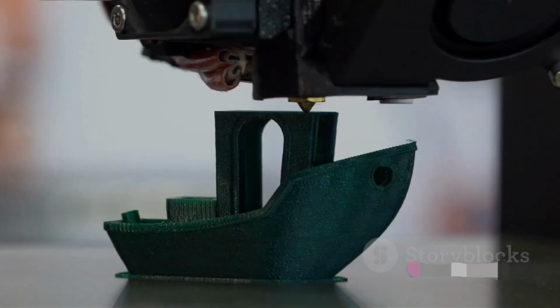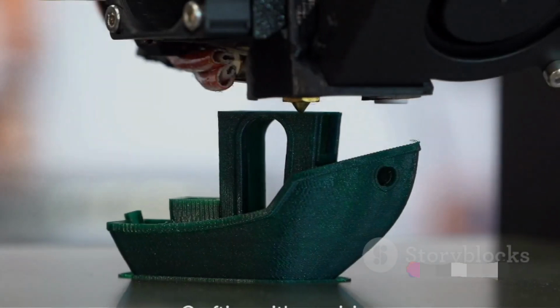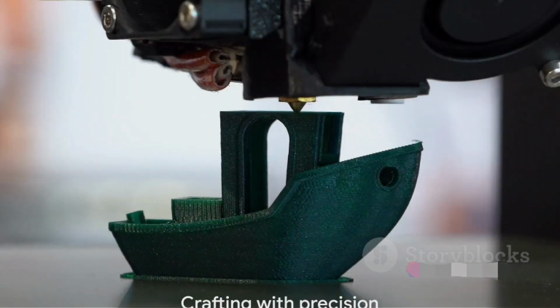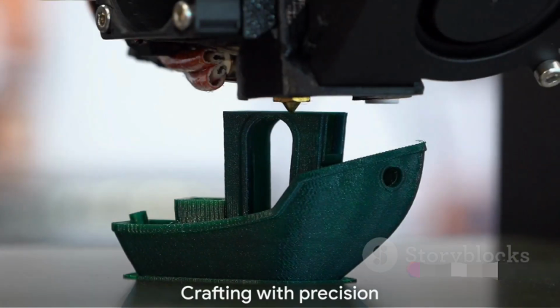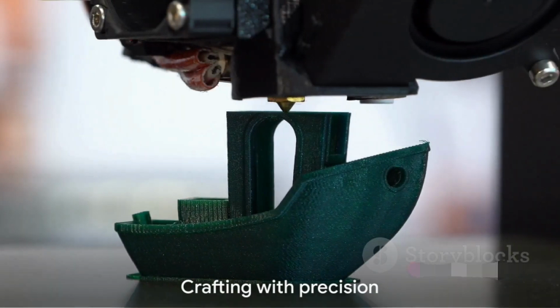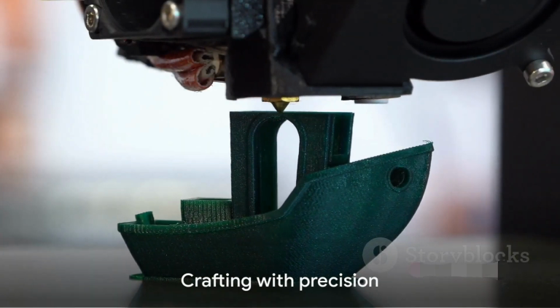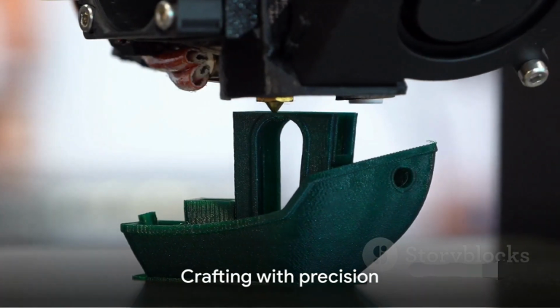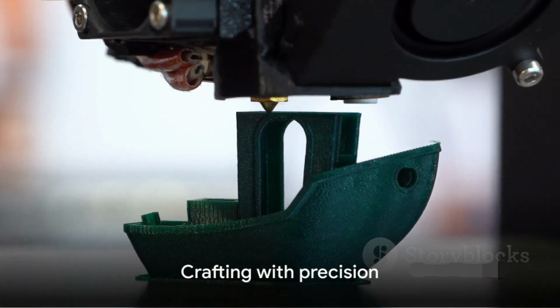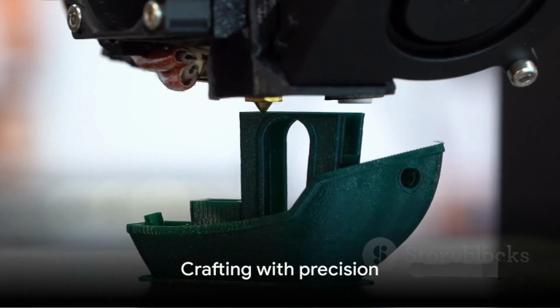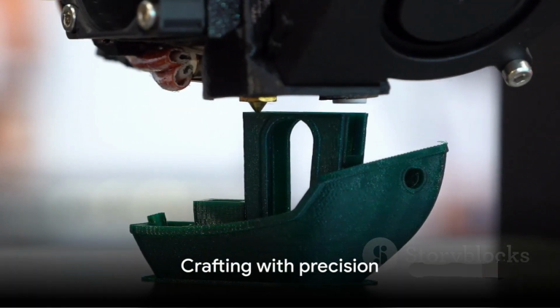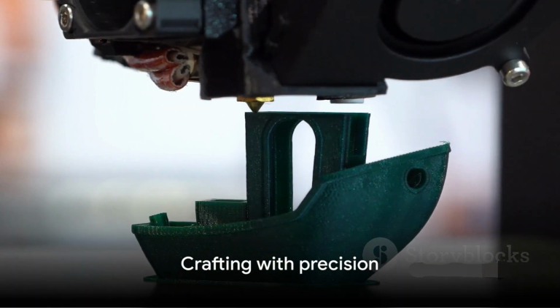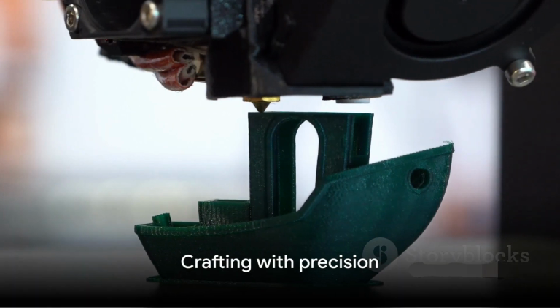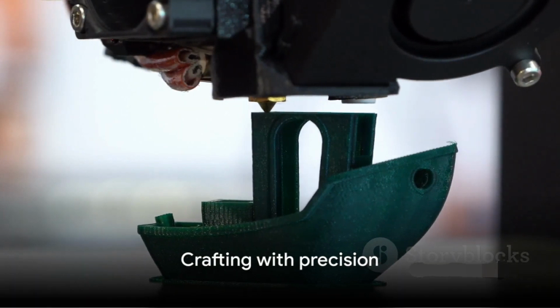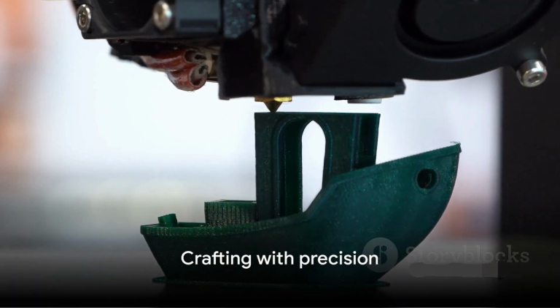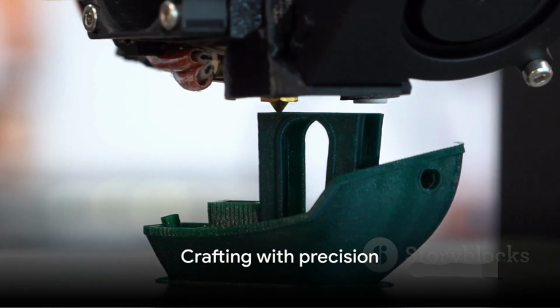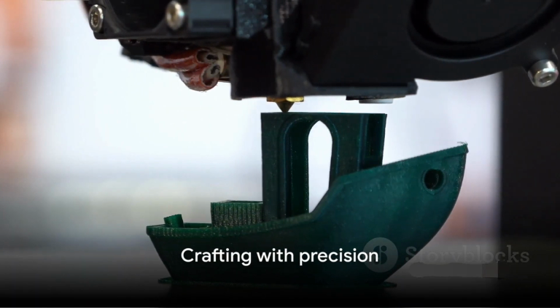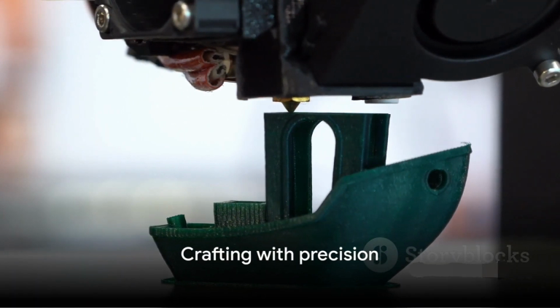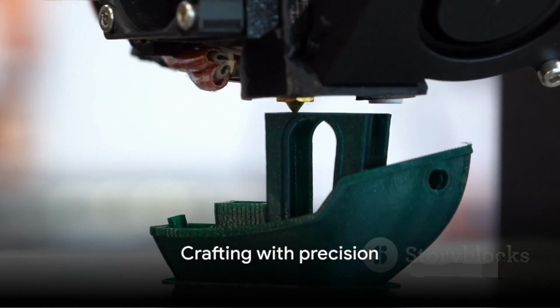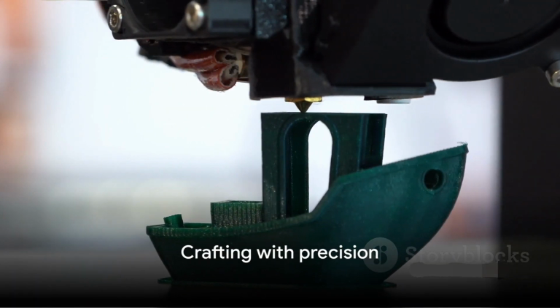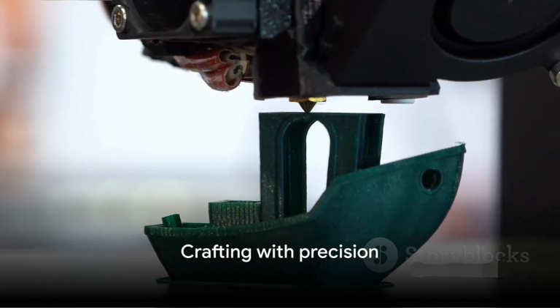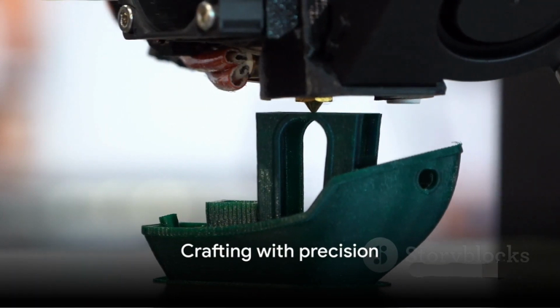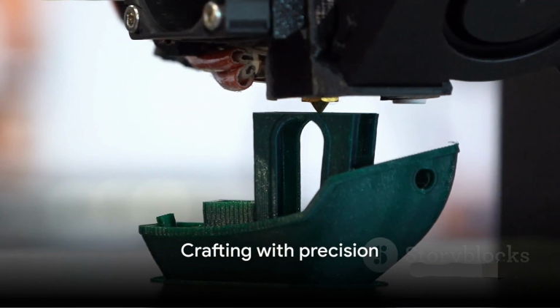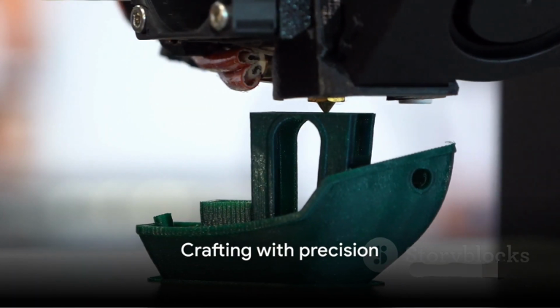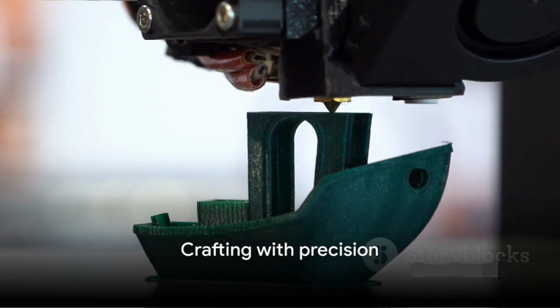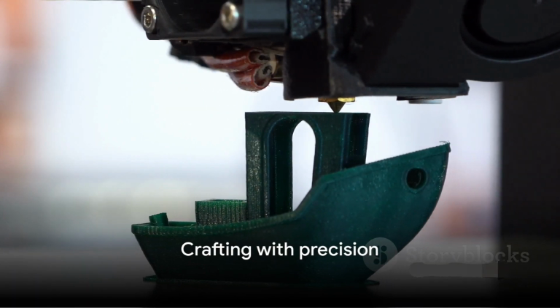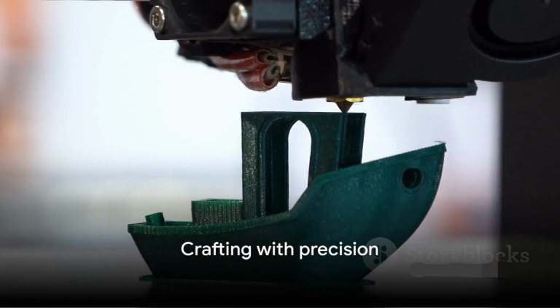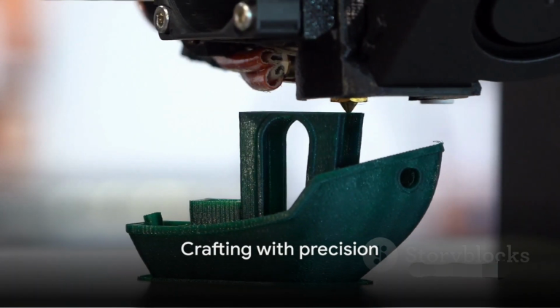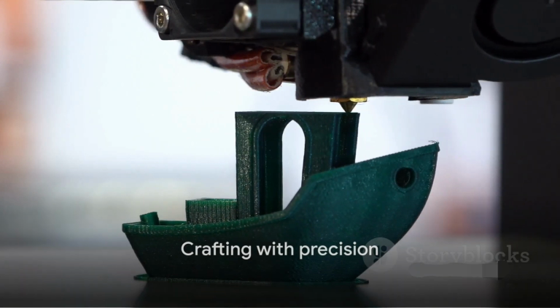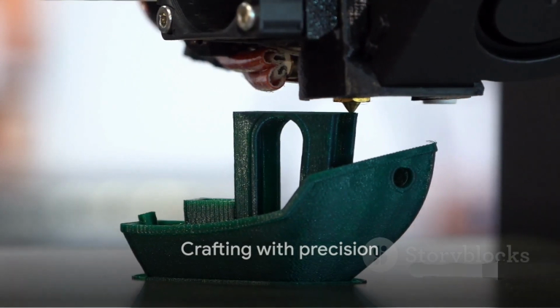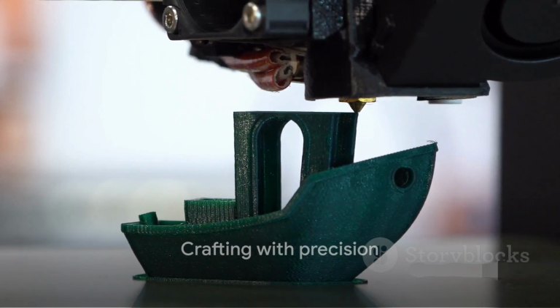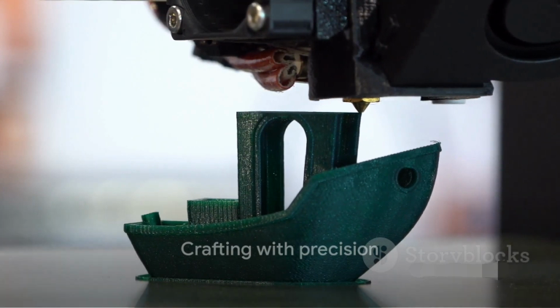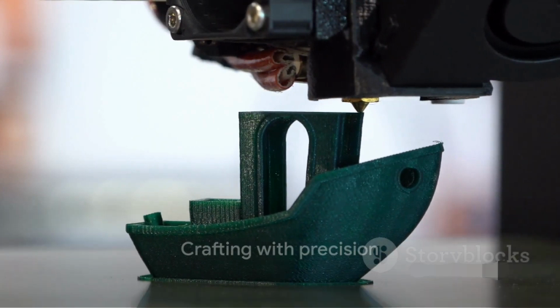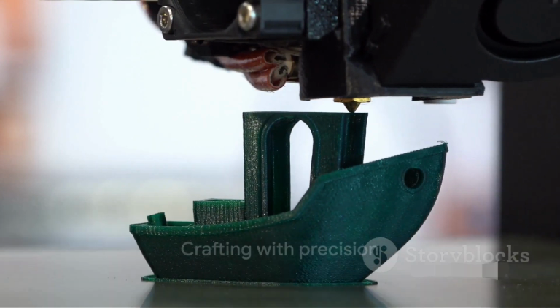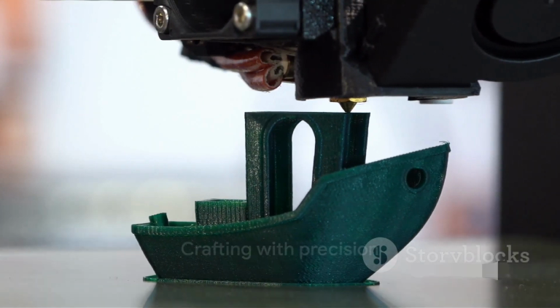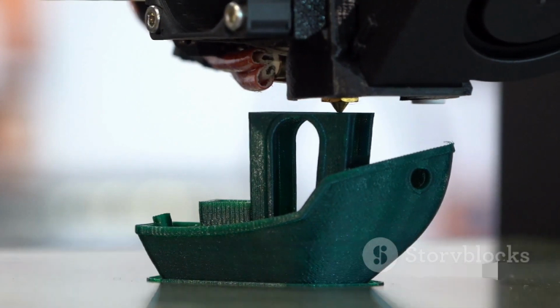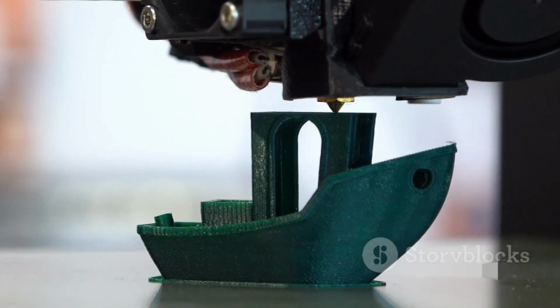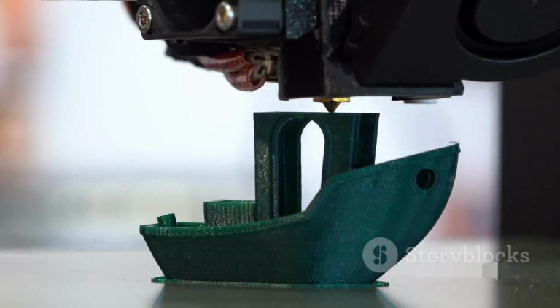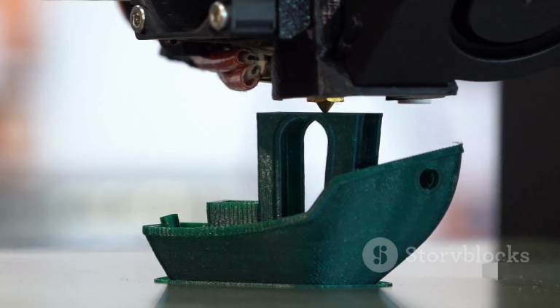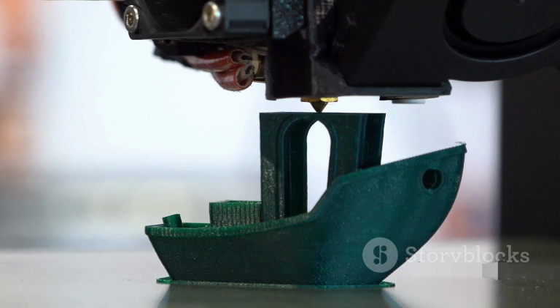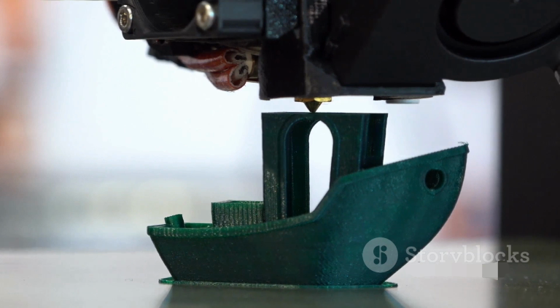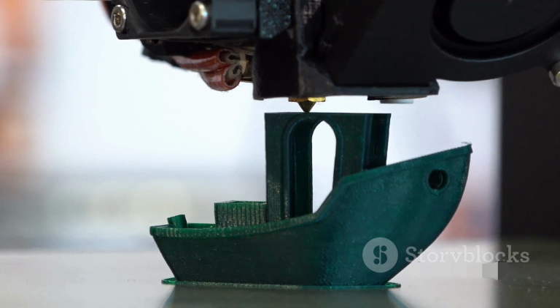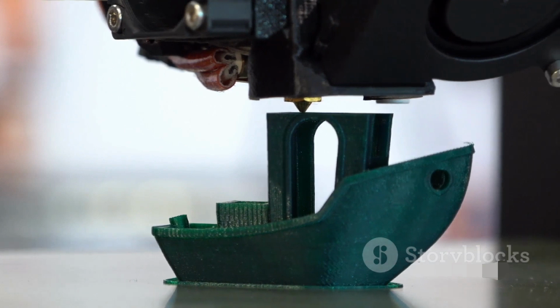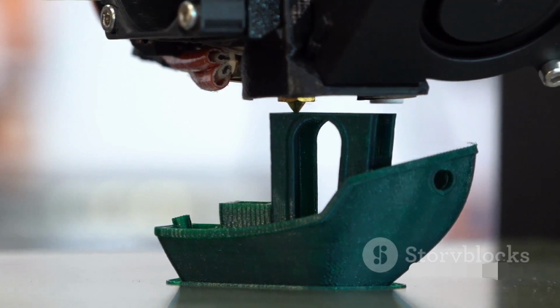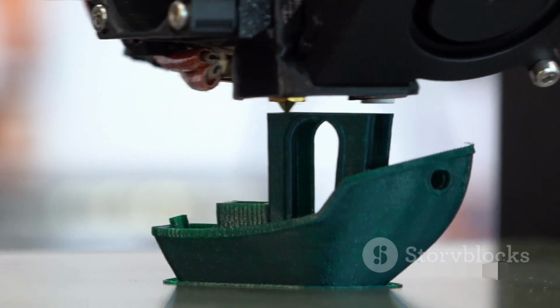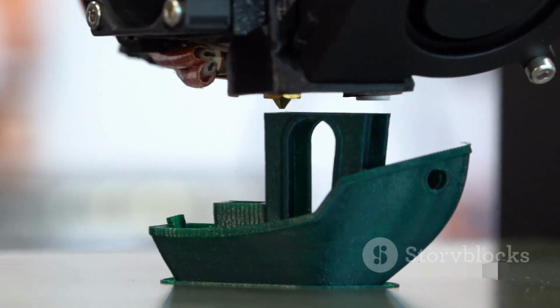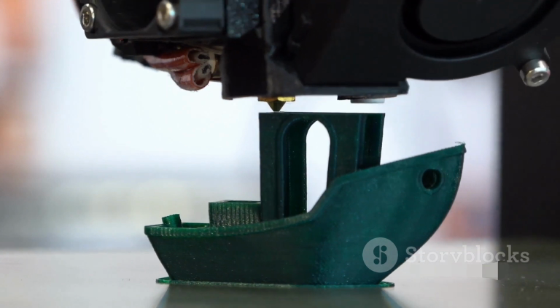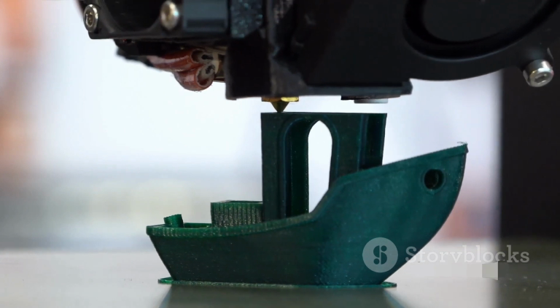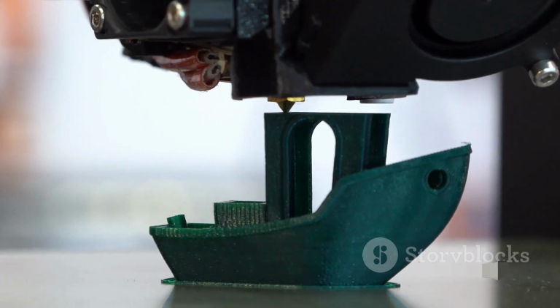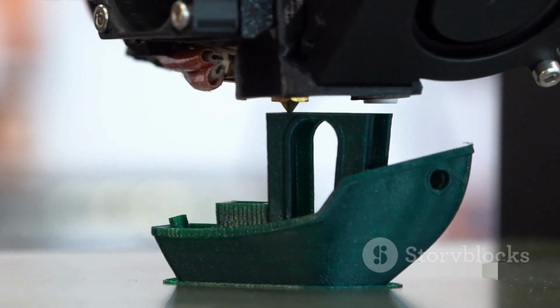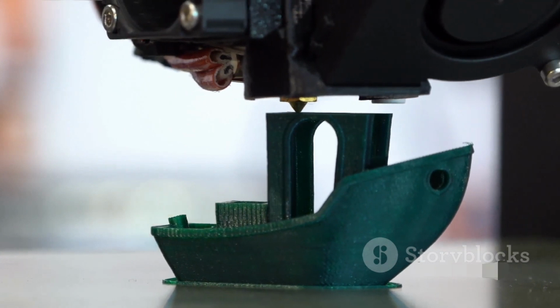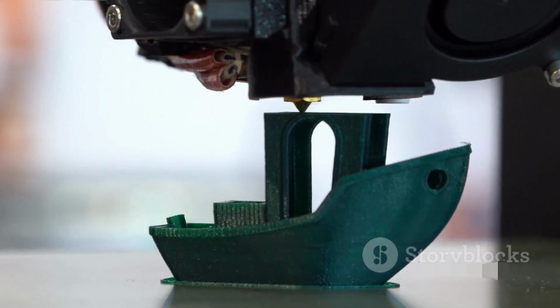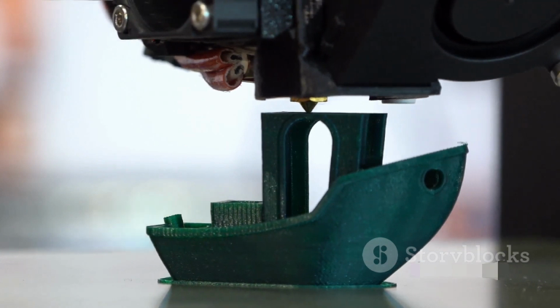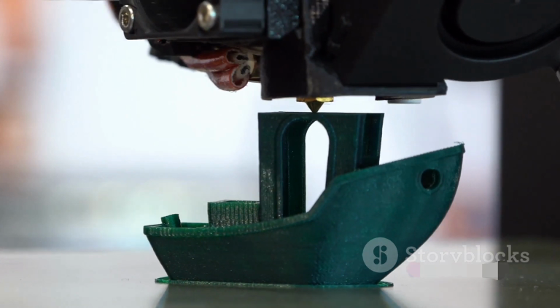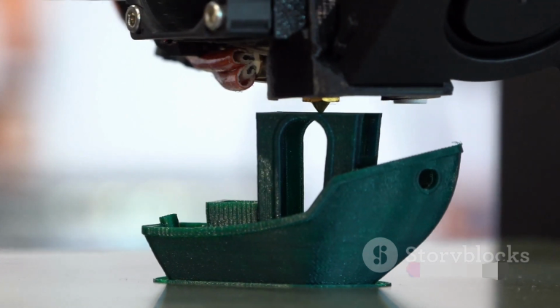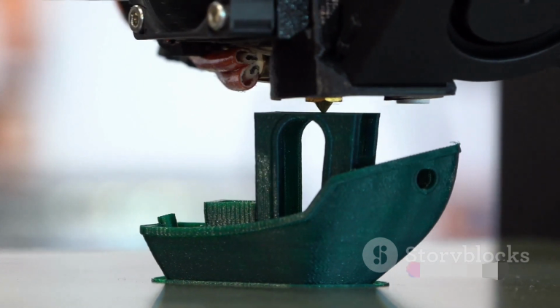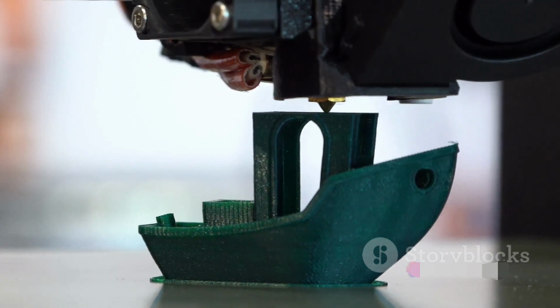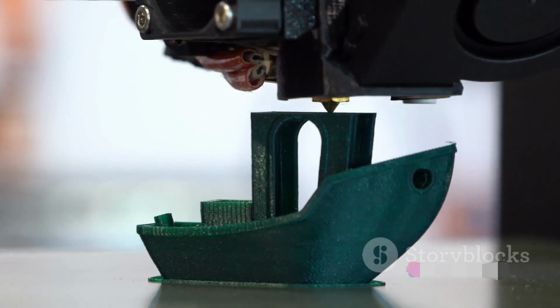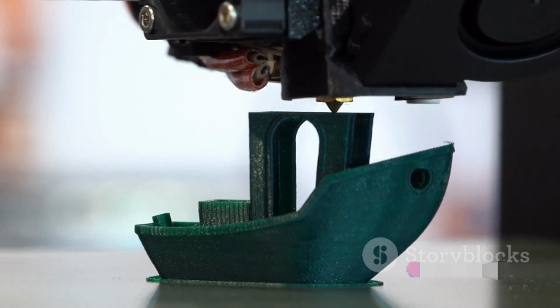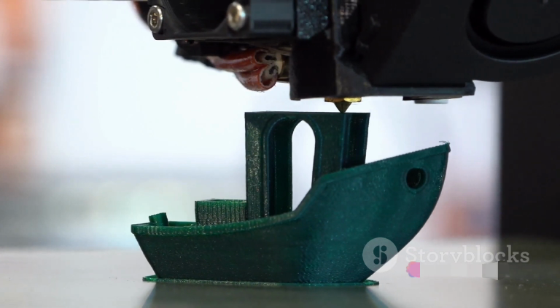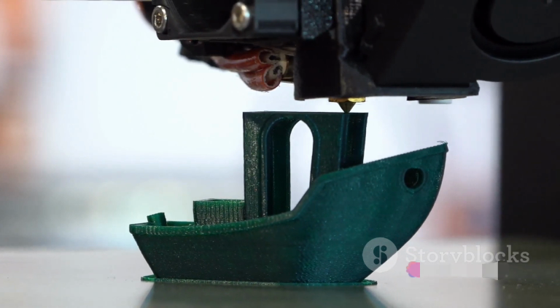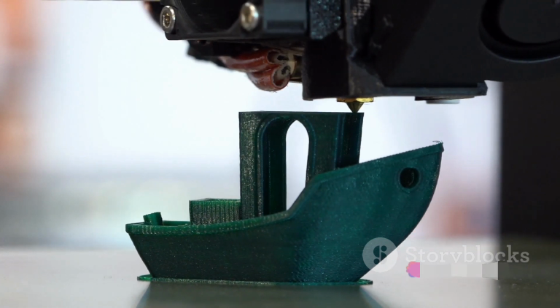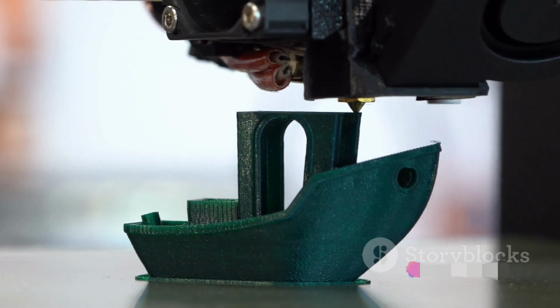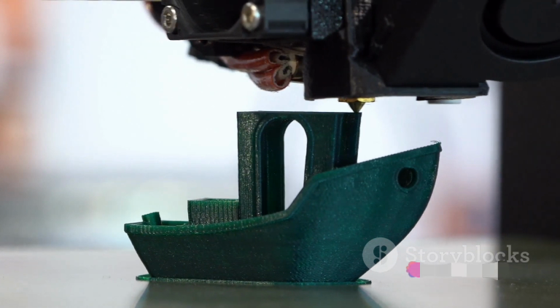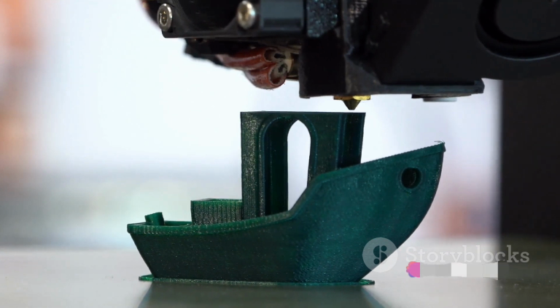With the magic of 3D printing, your speaker components are carefully crafted, layer by layer, ensuring precision and perfection.